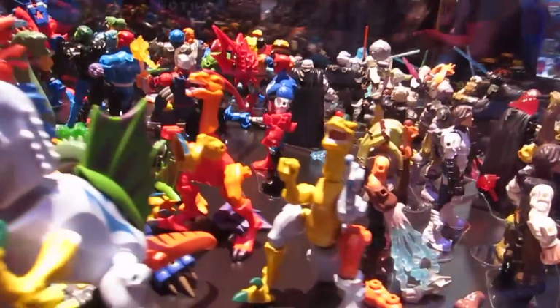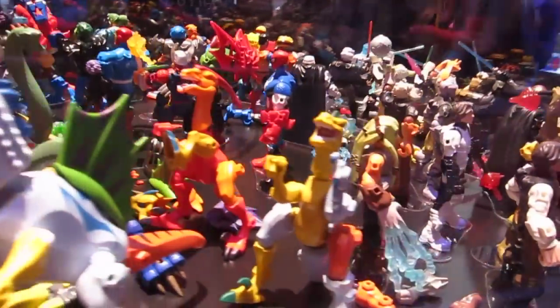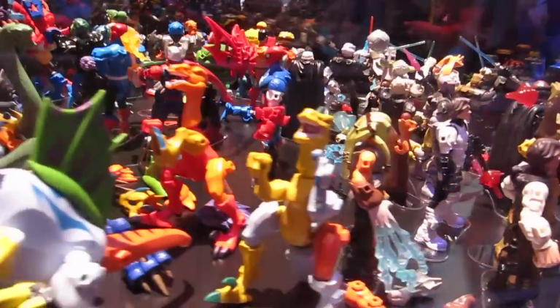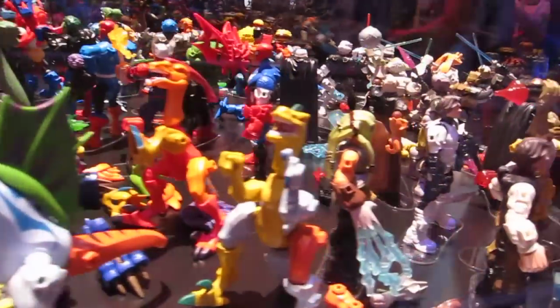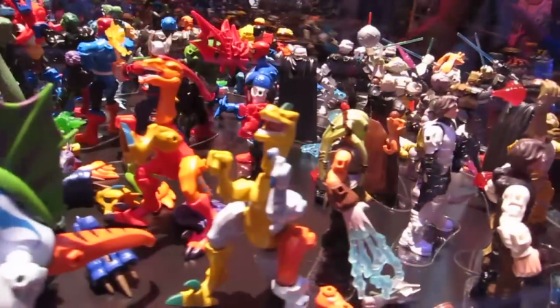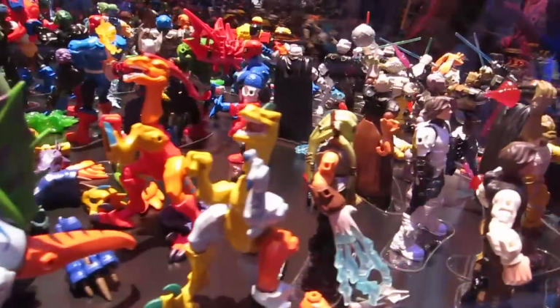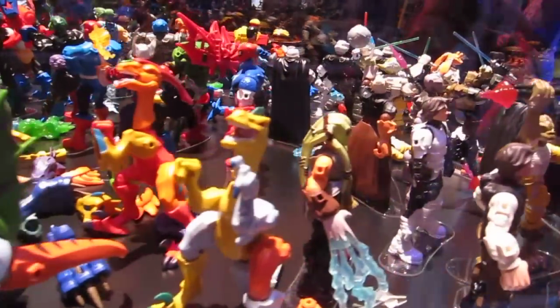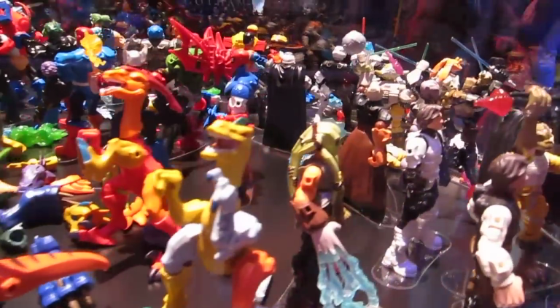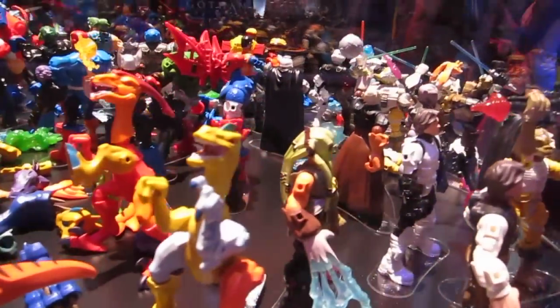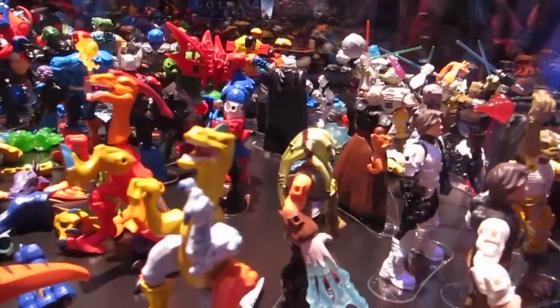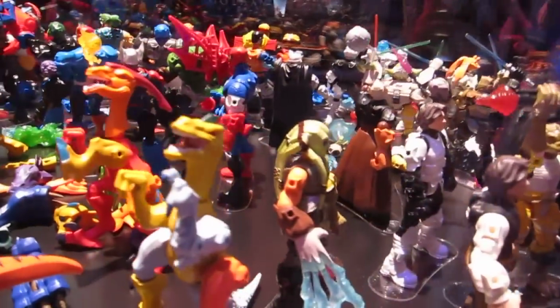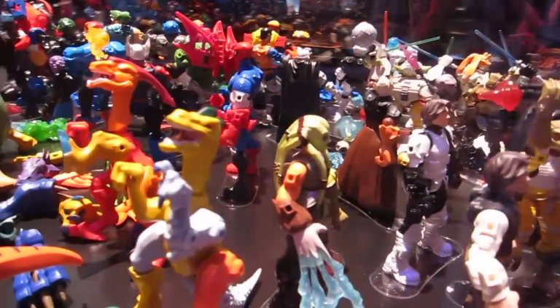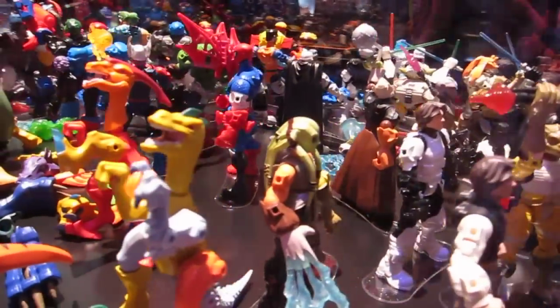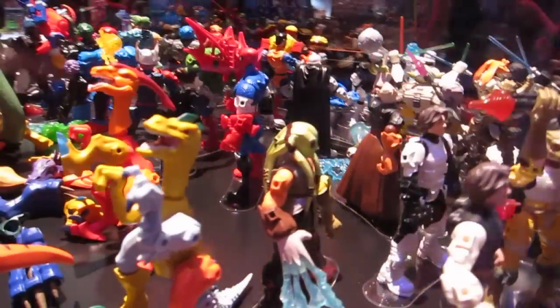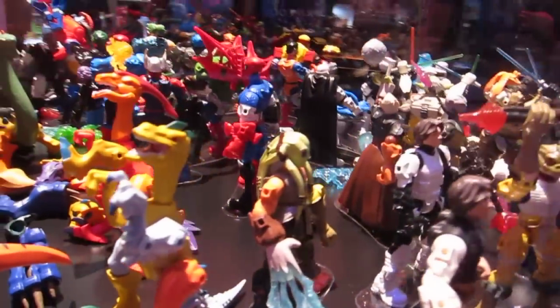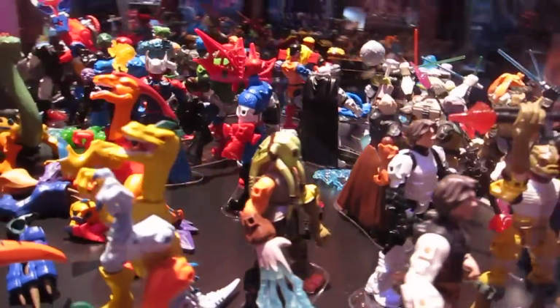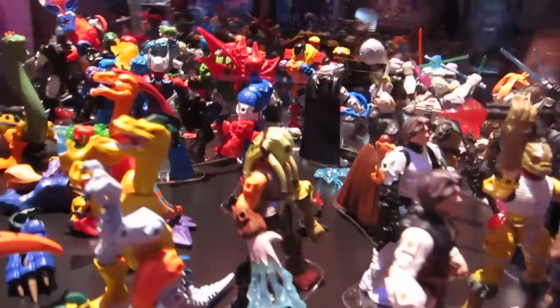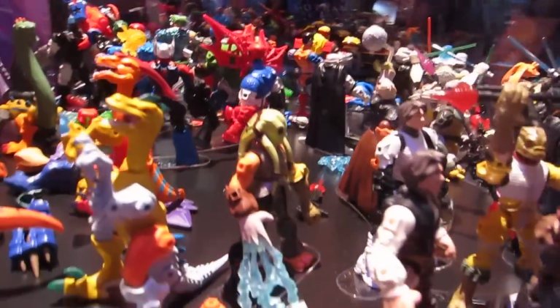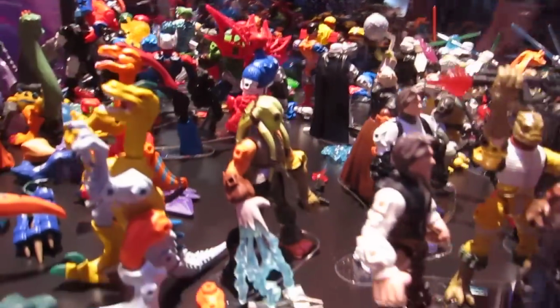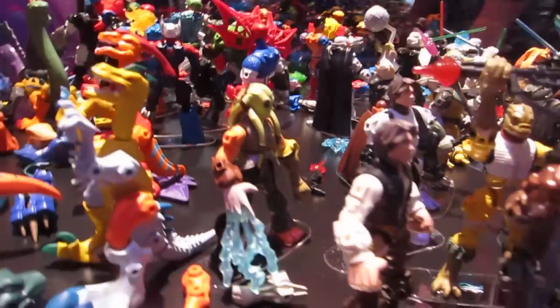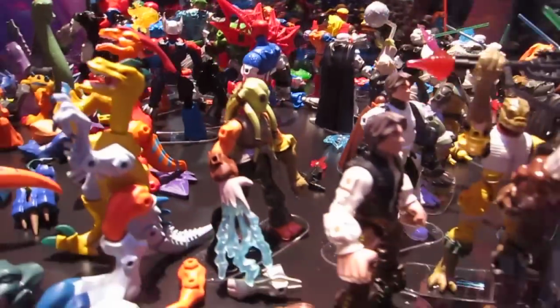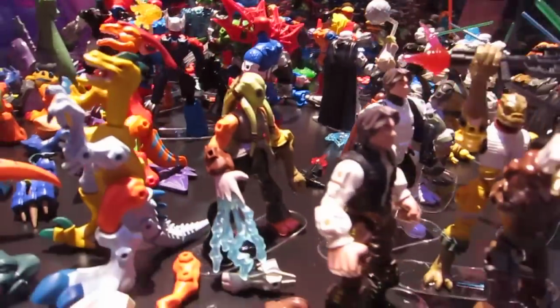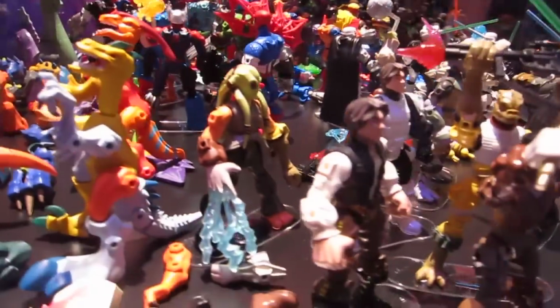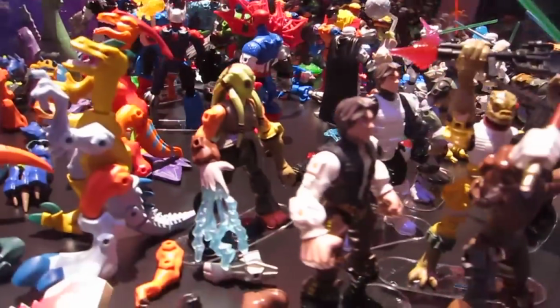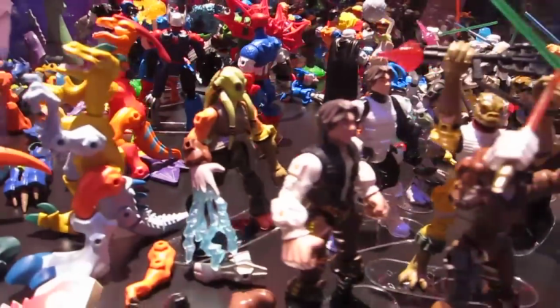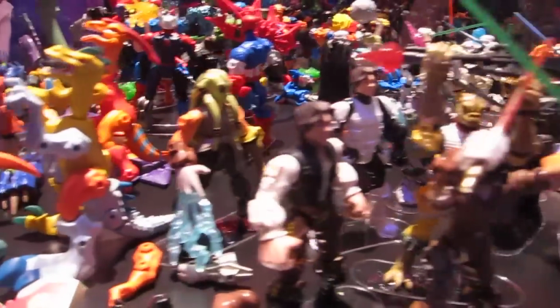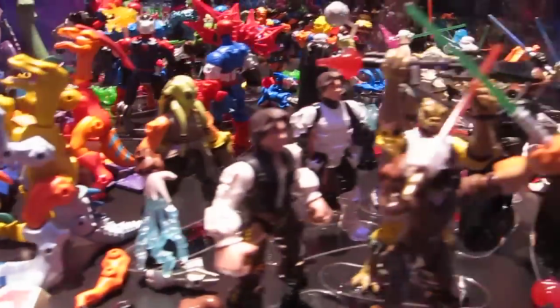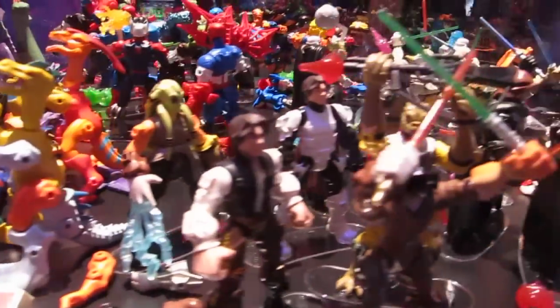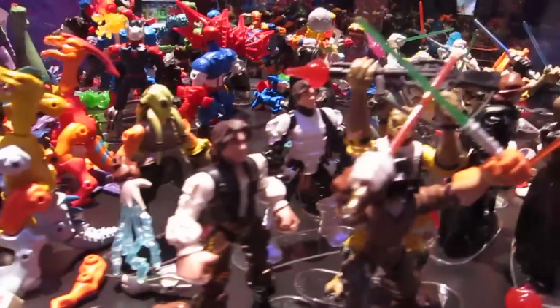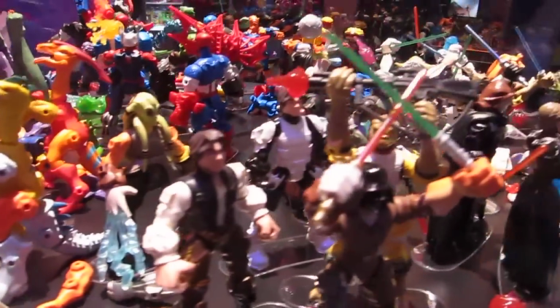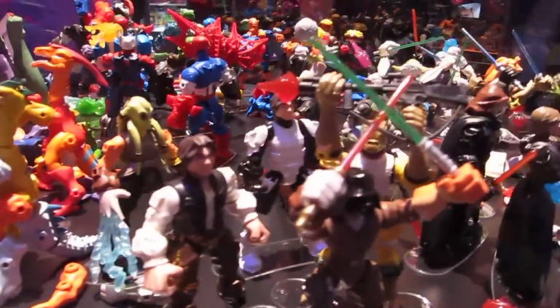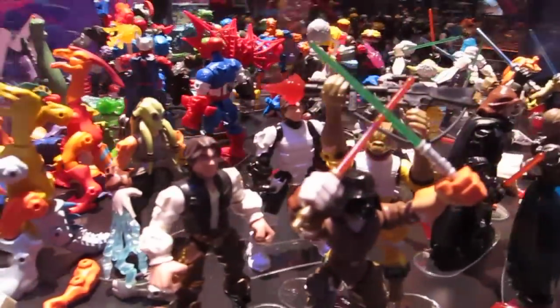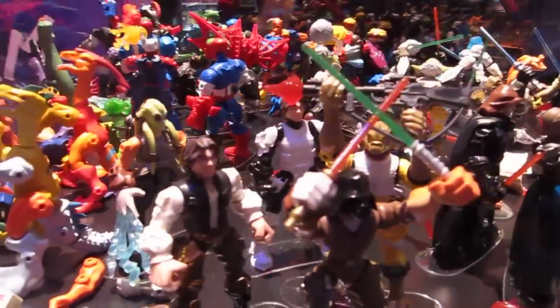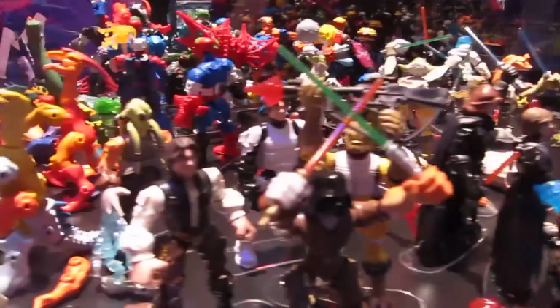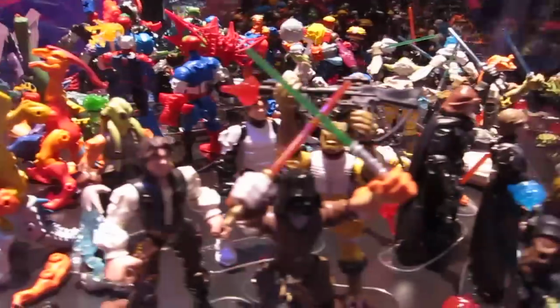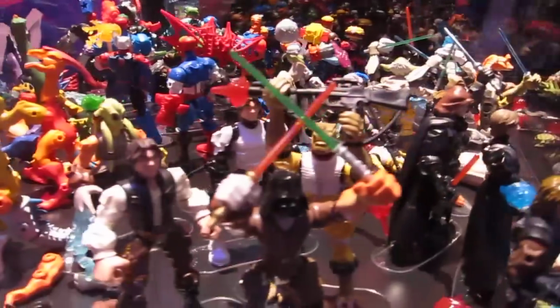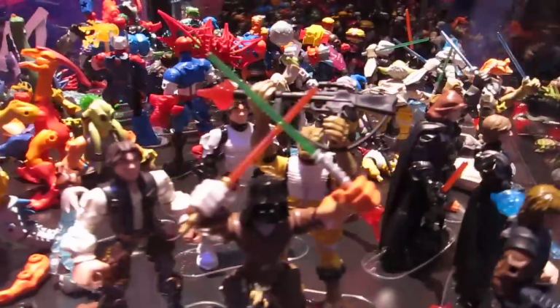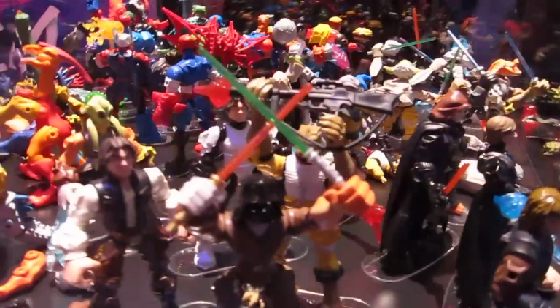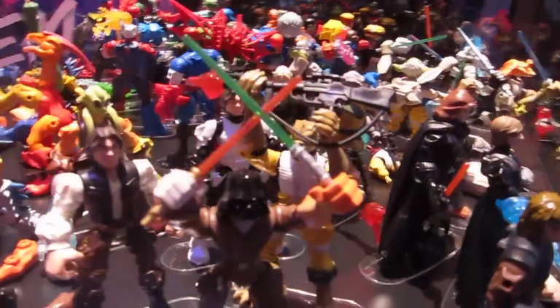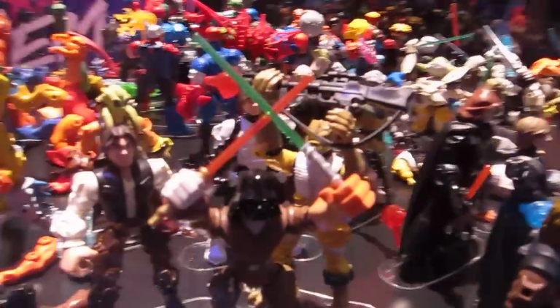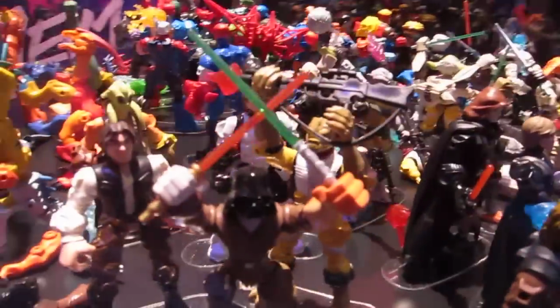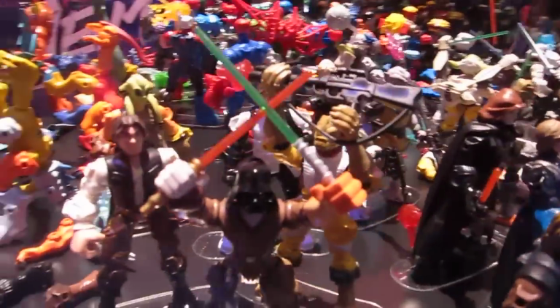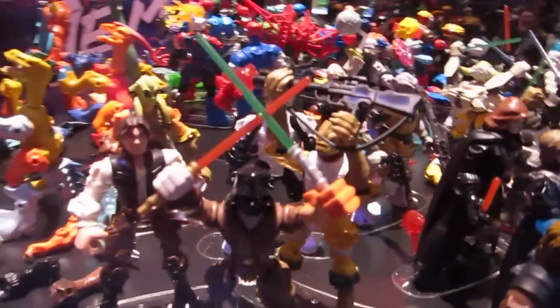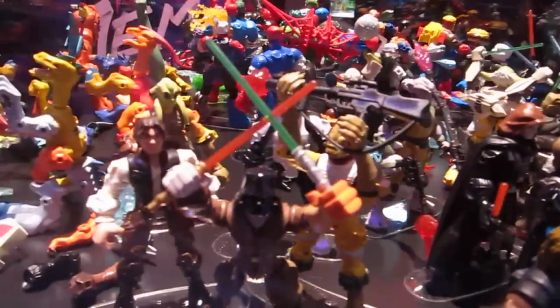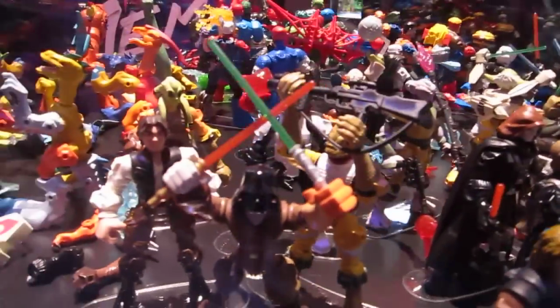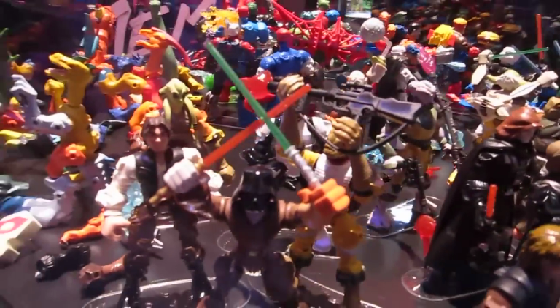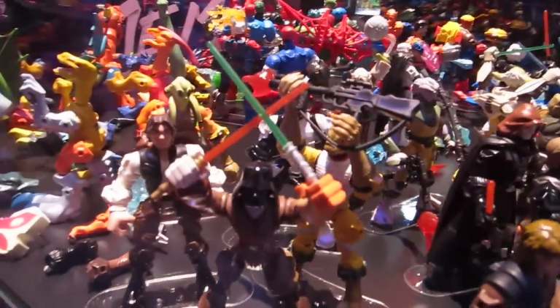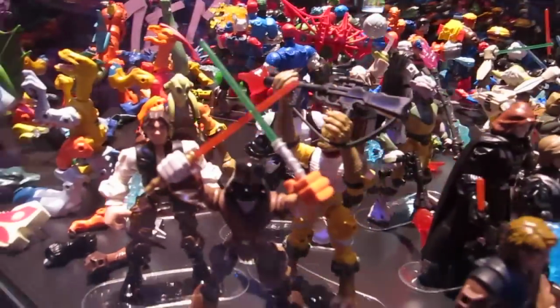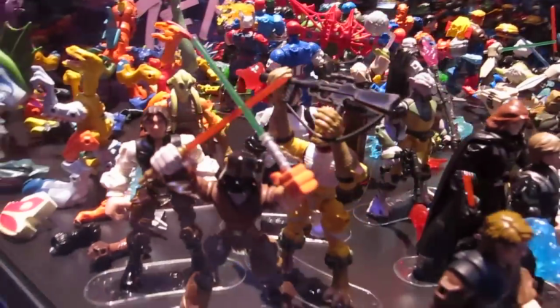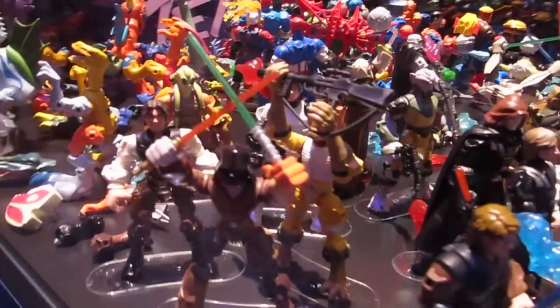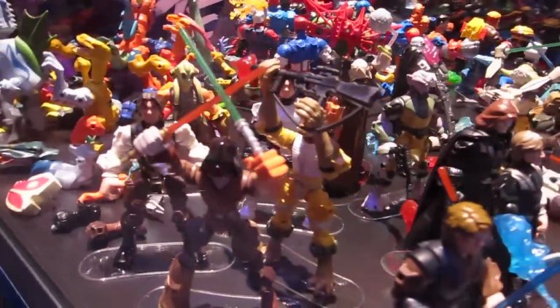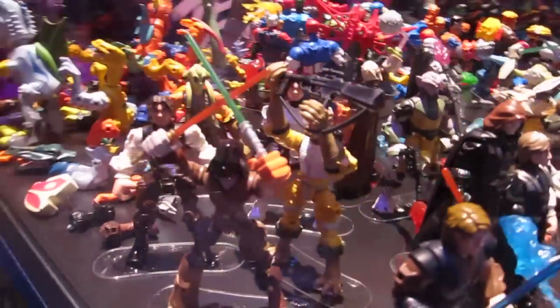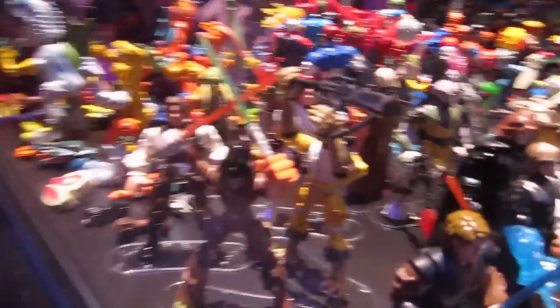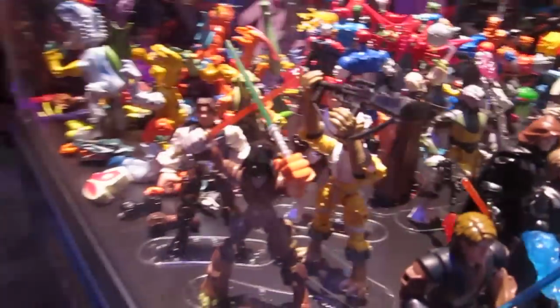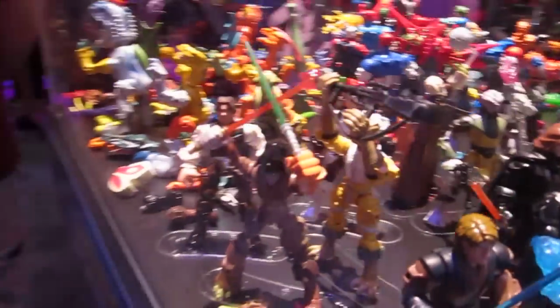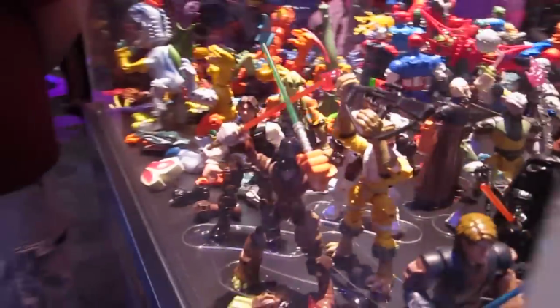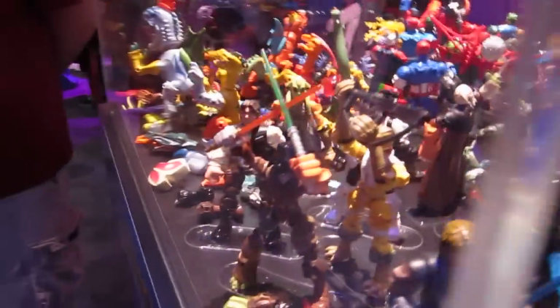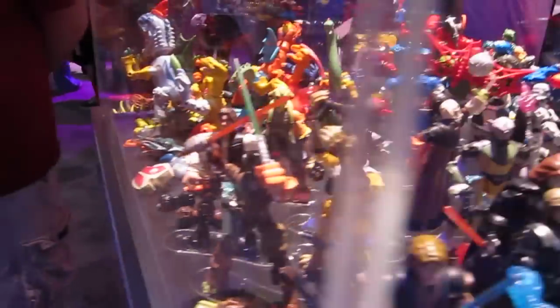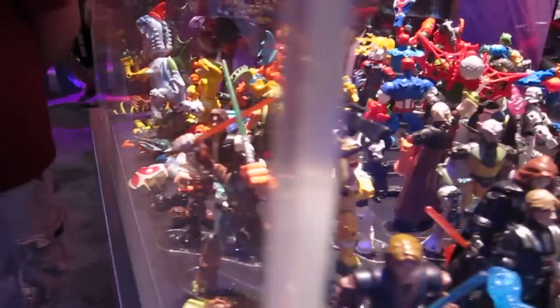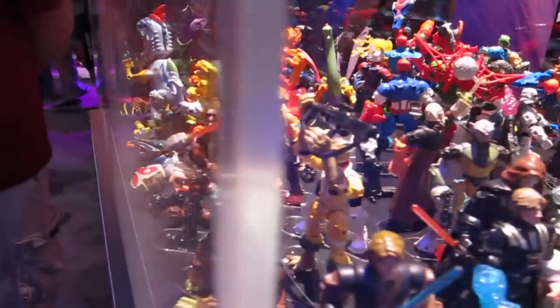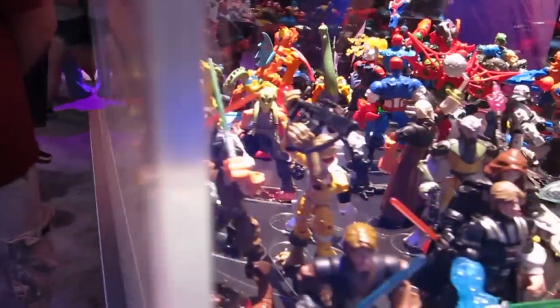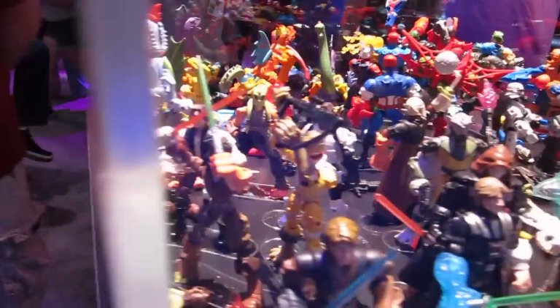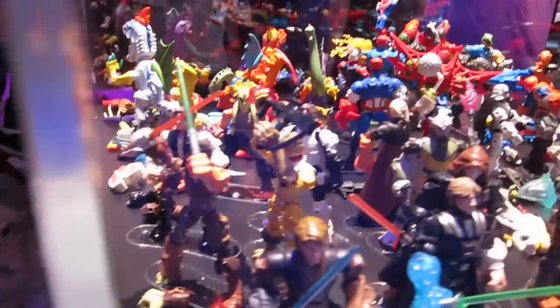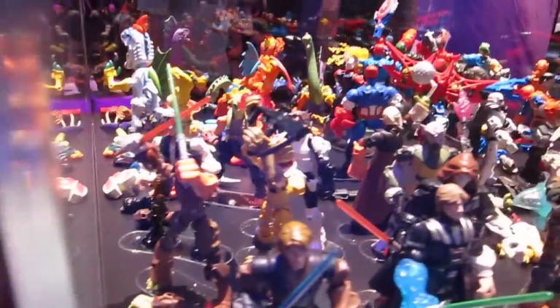It's a quick look at the Hero Mashers from Star Wars. More coming up on this channel — see ya.